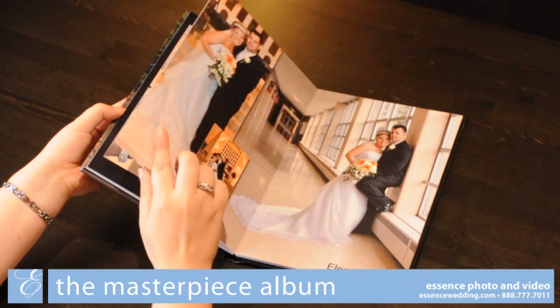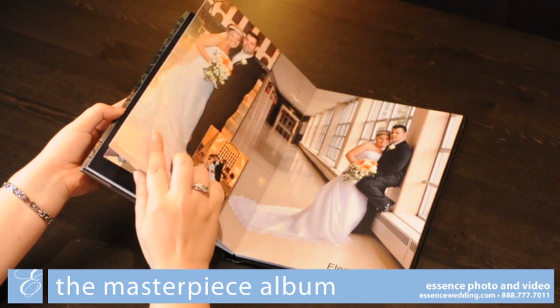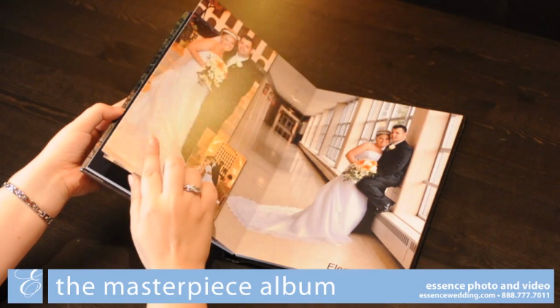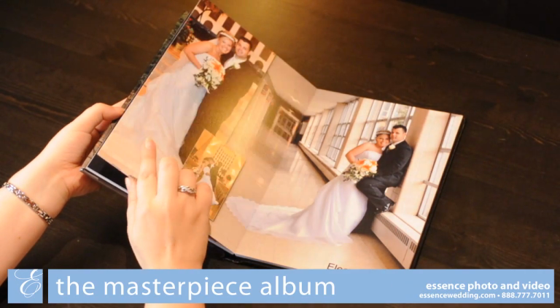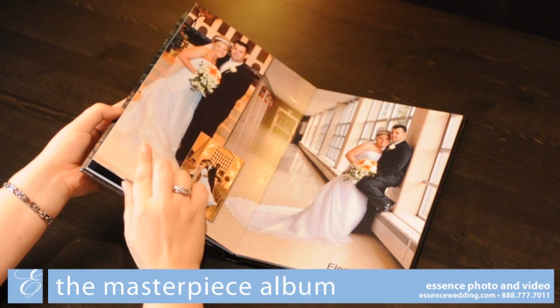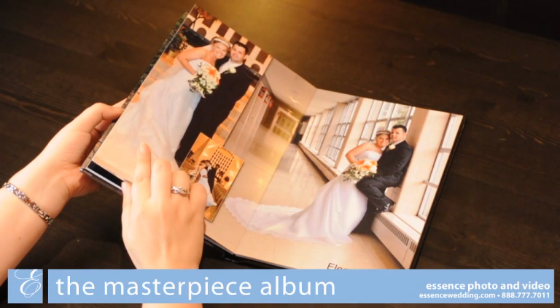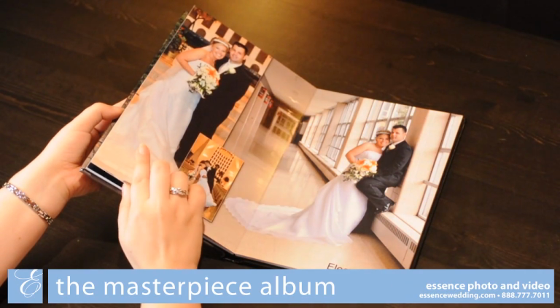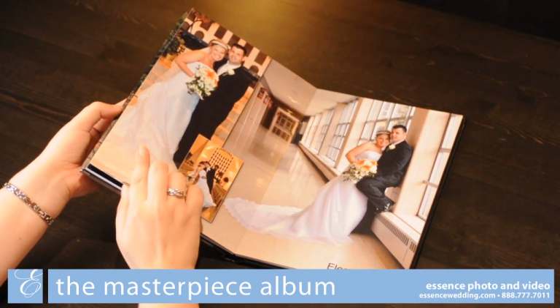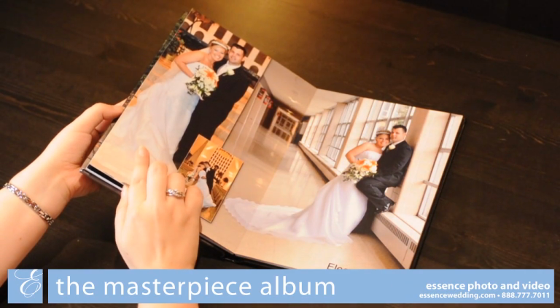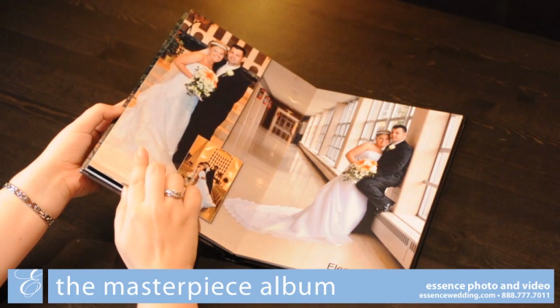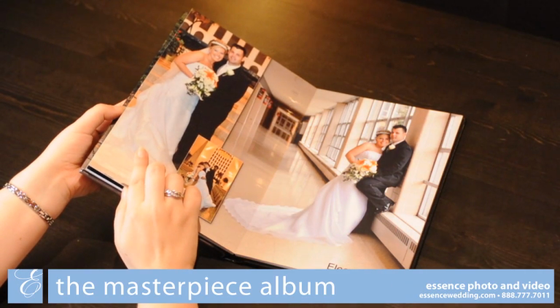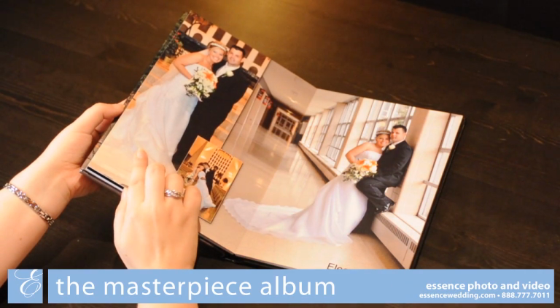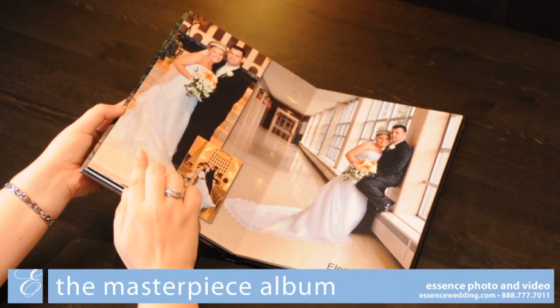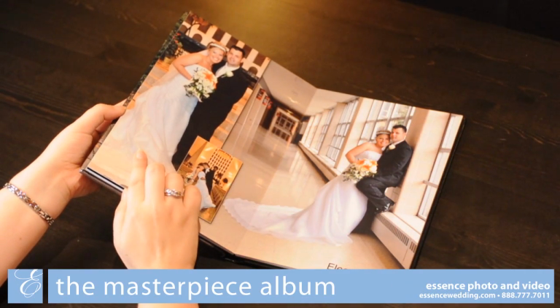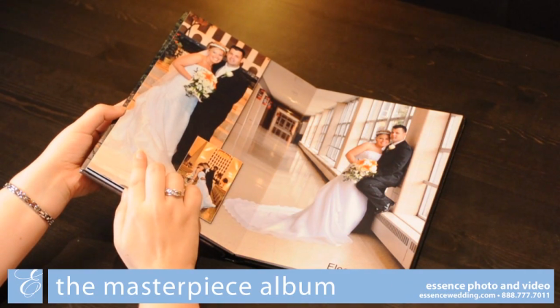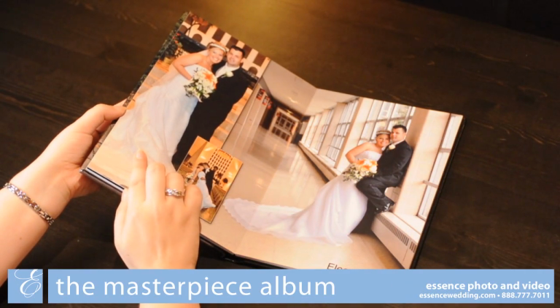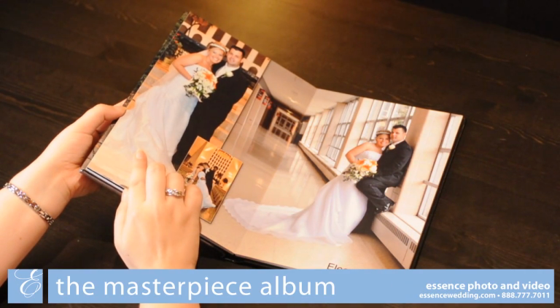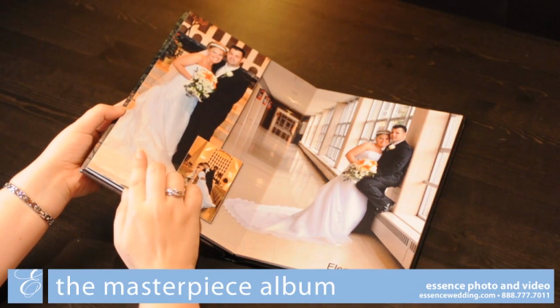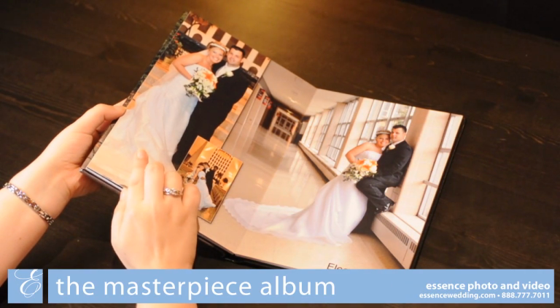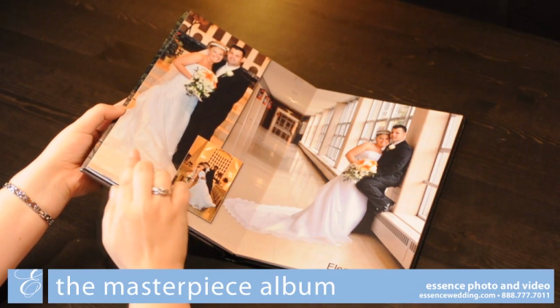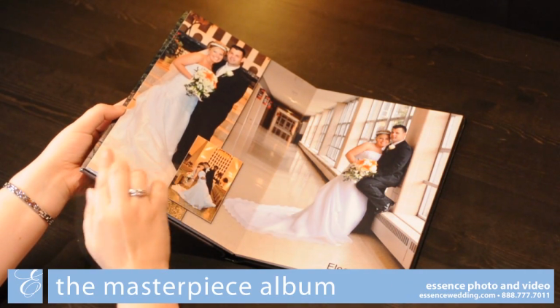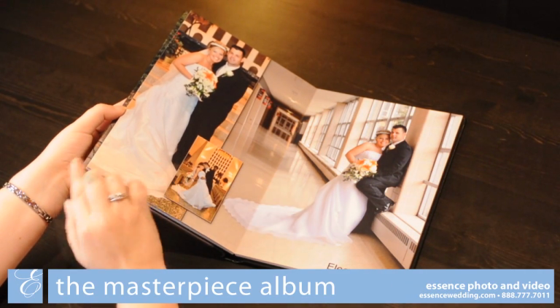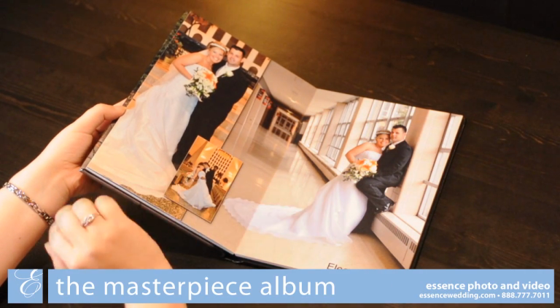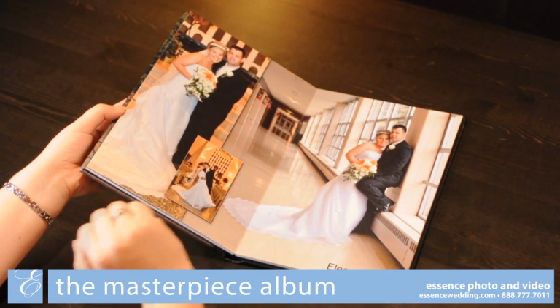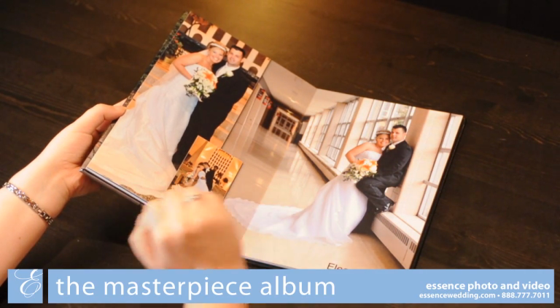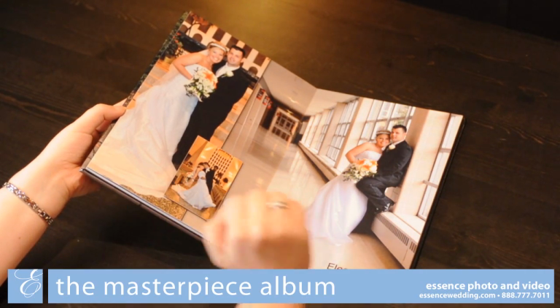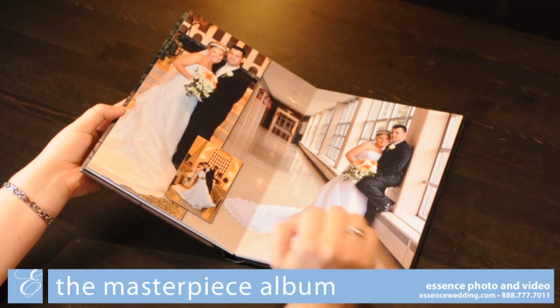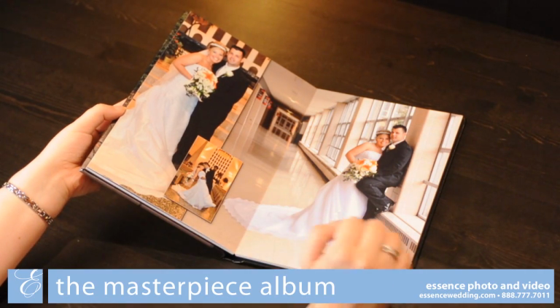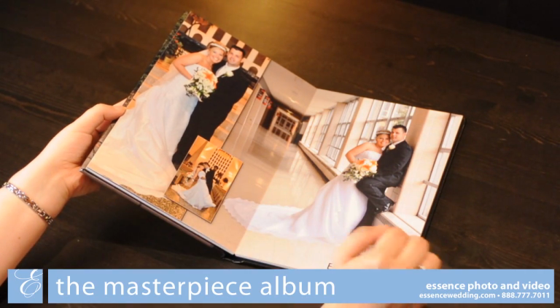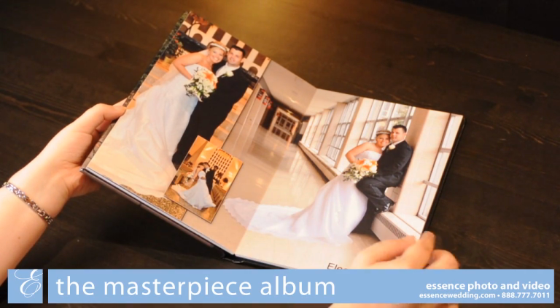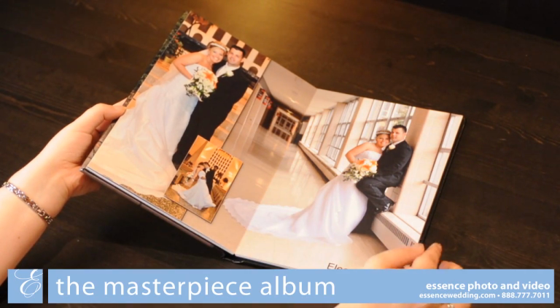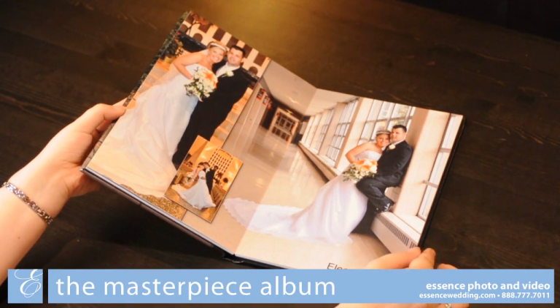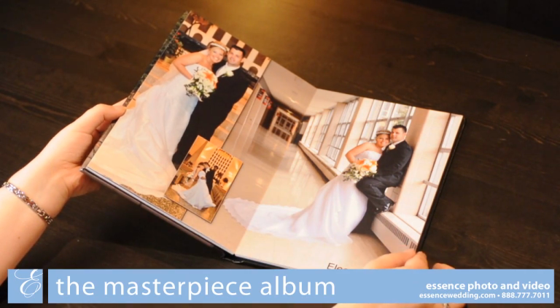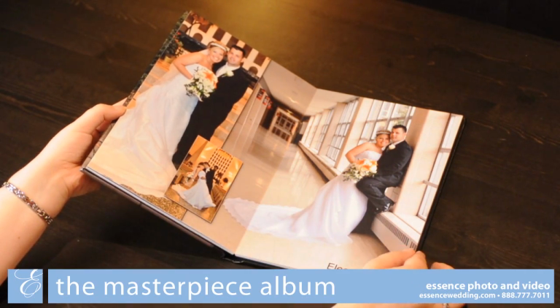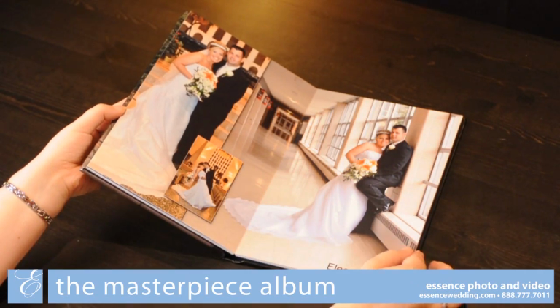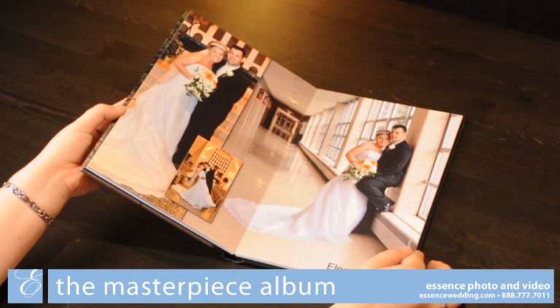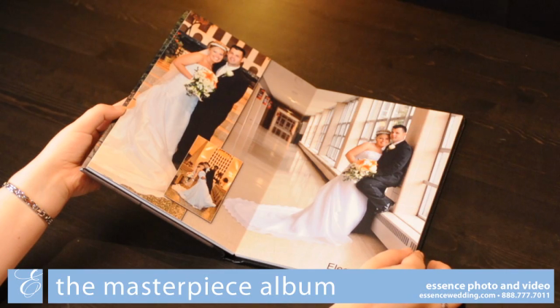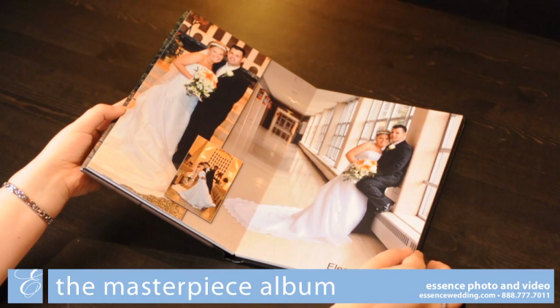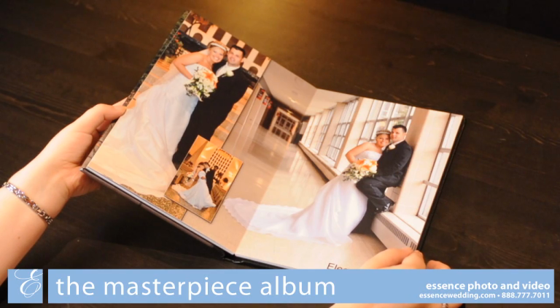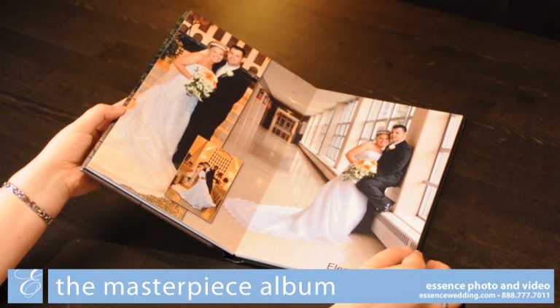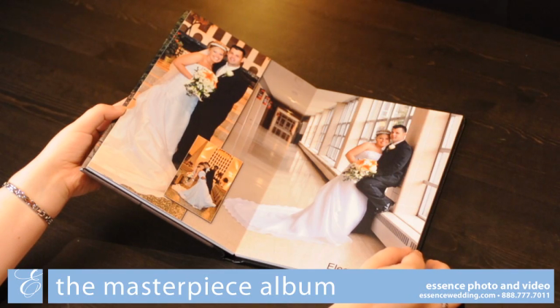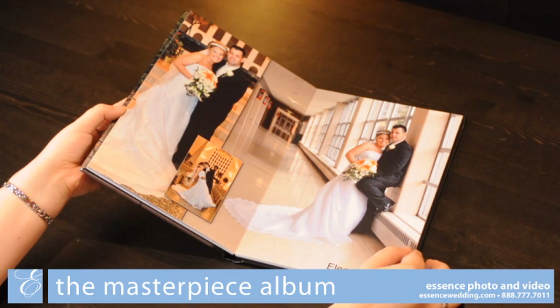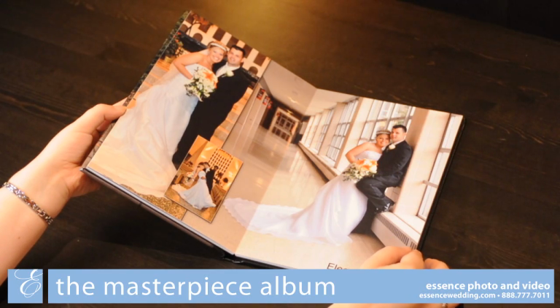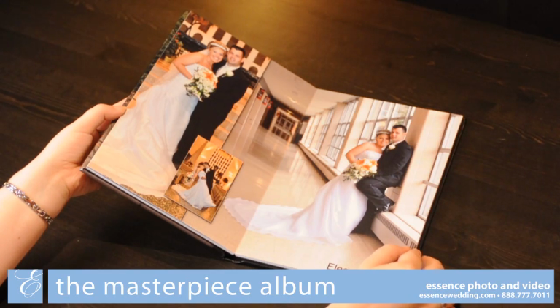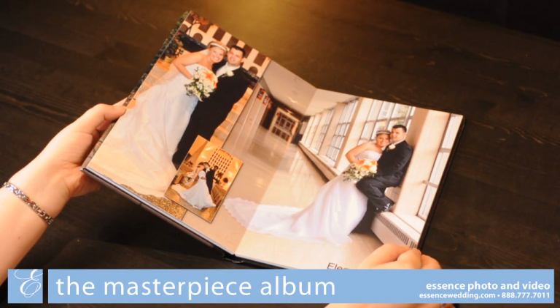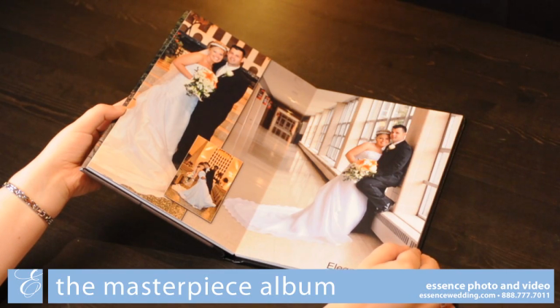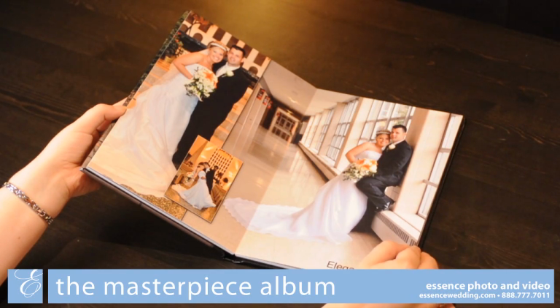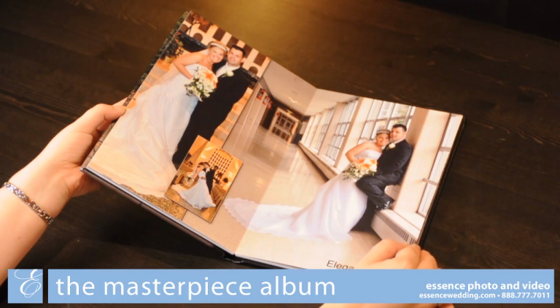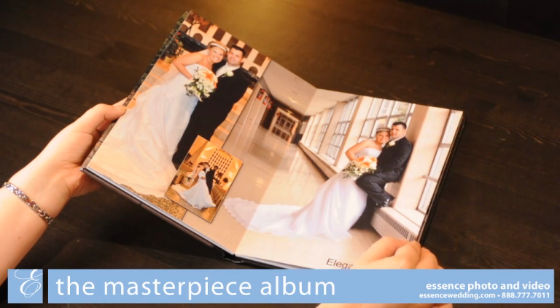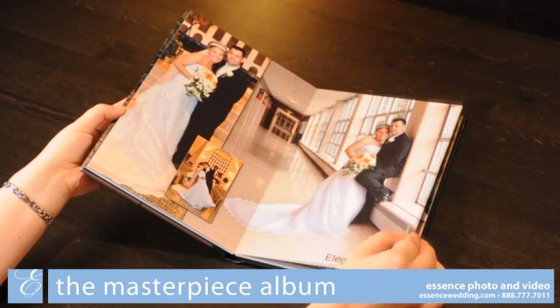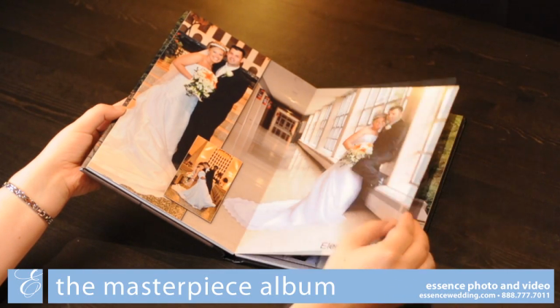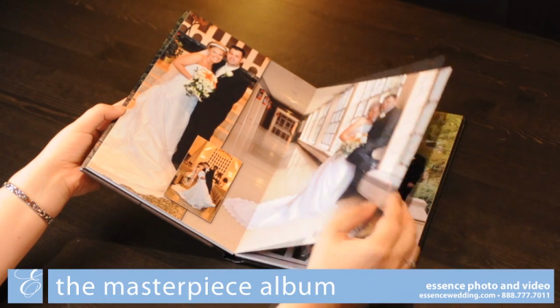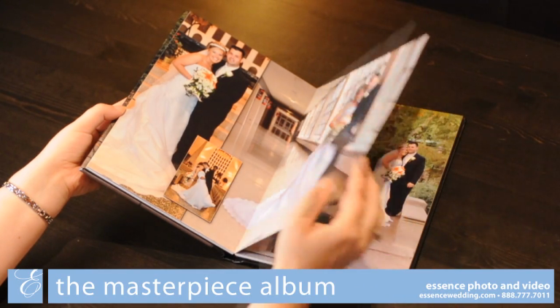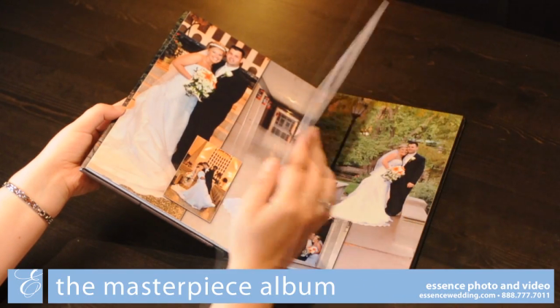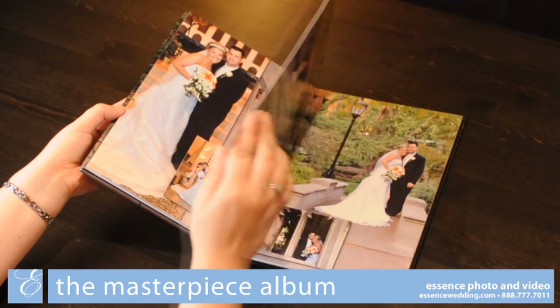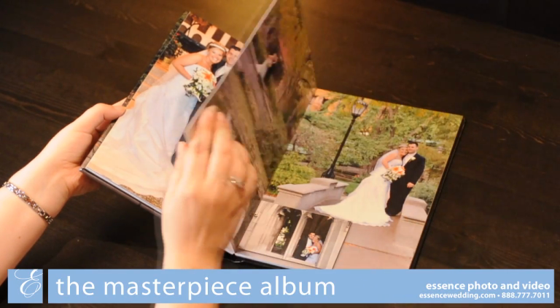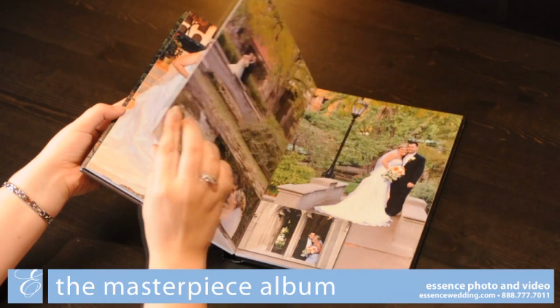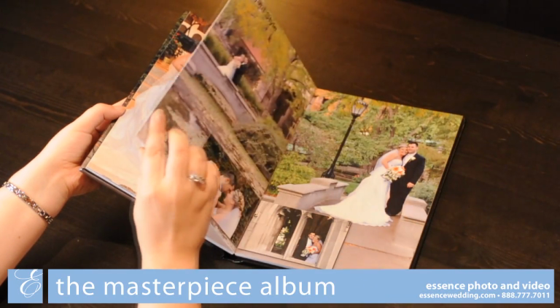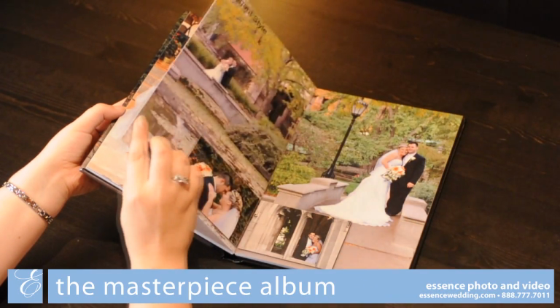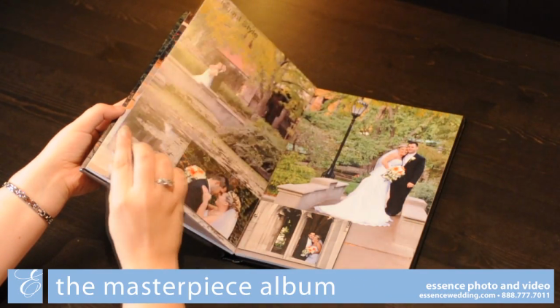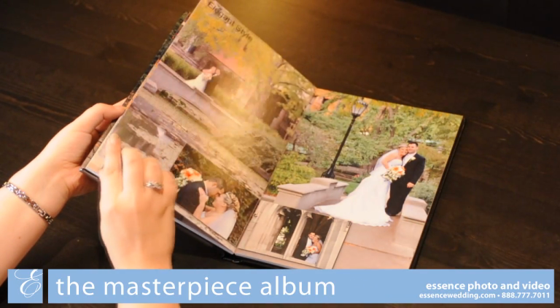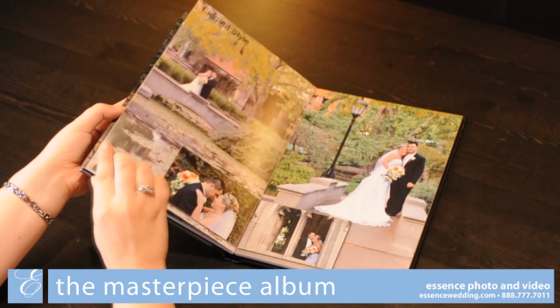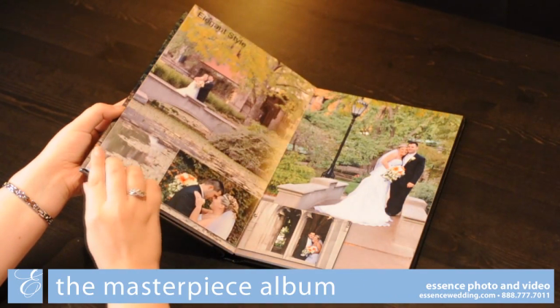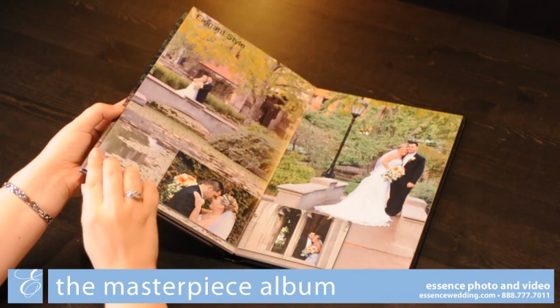The initial layout will be created by a professional member of our design team, and you will have an opportunity to revise these designs to your preferences.